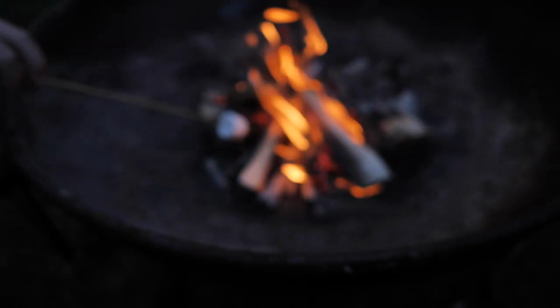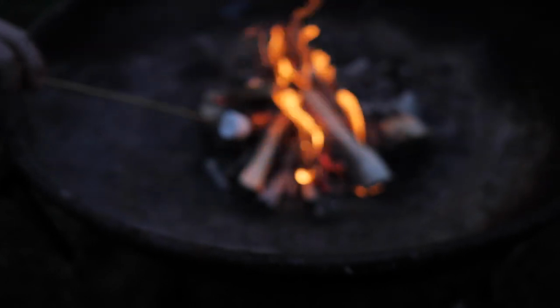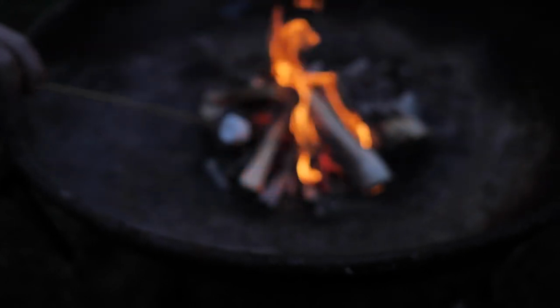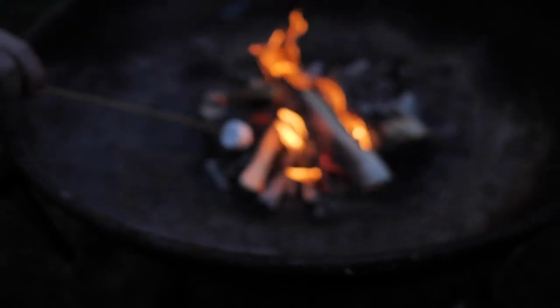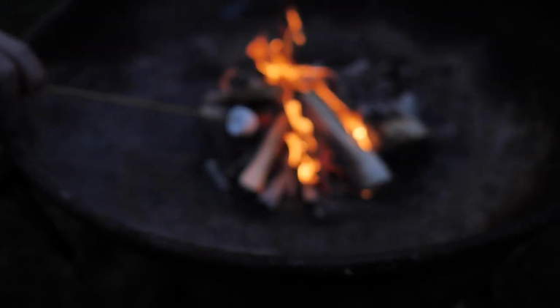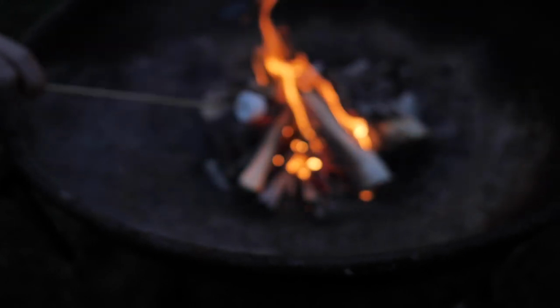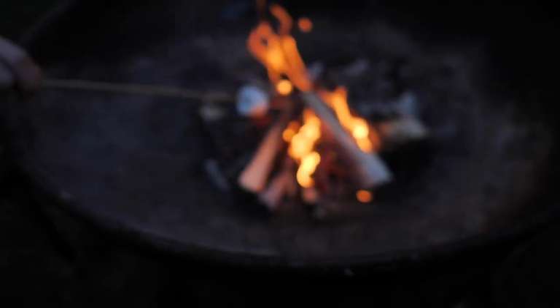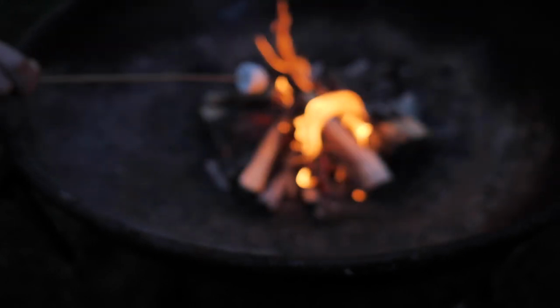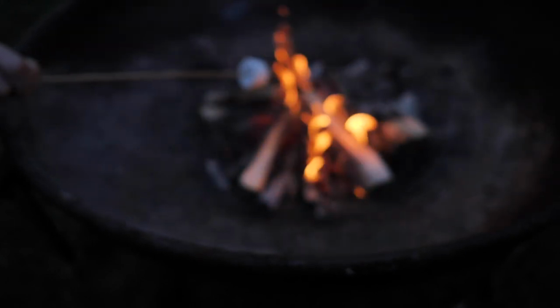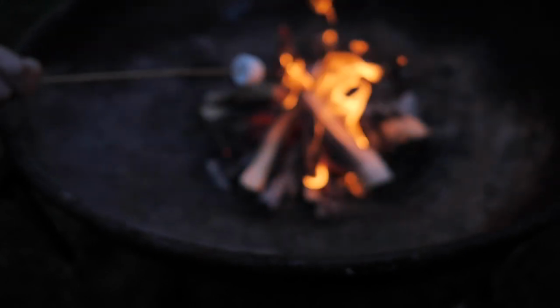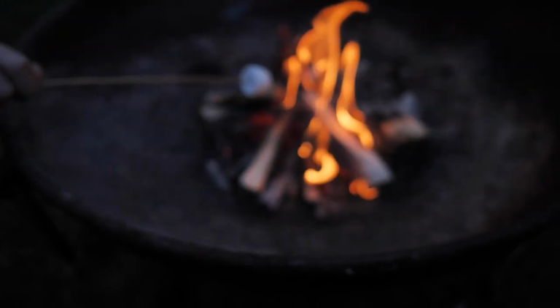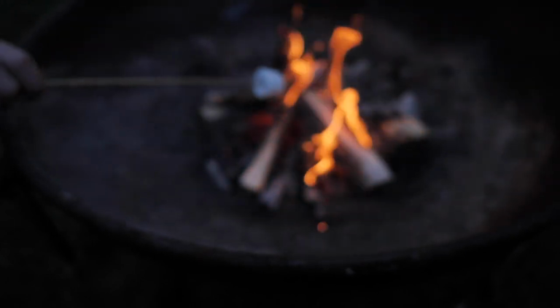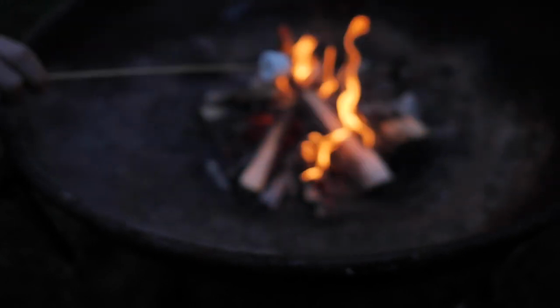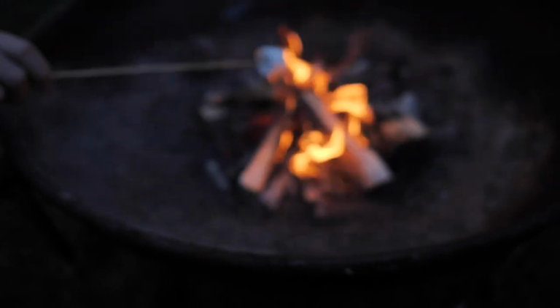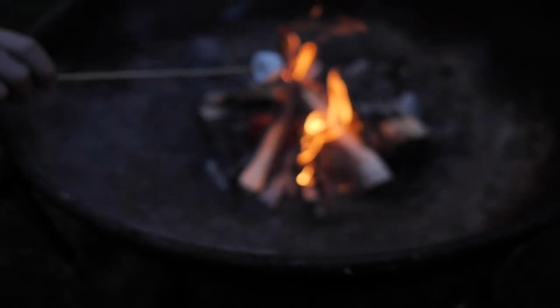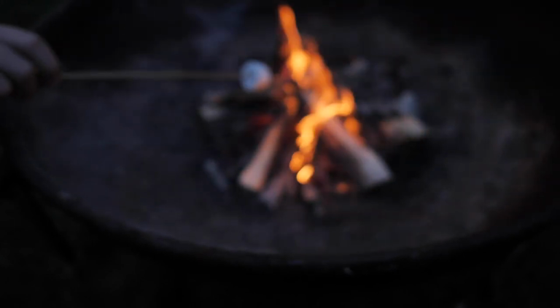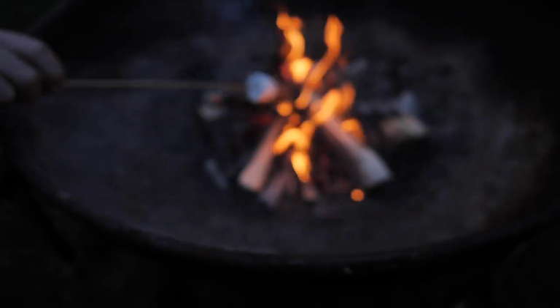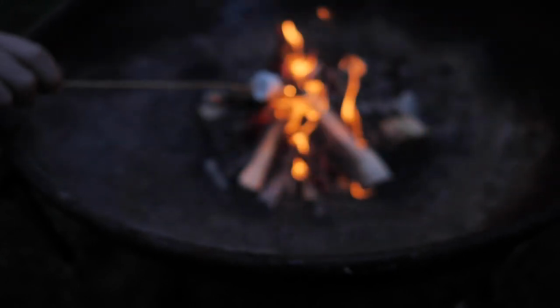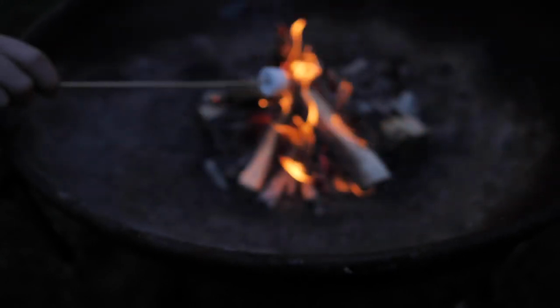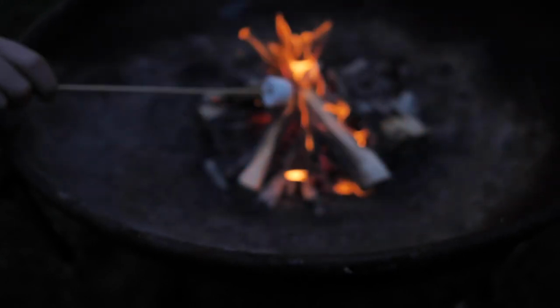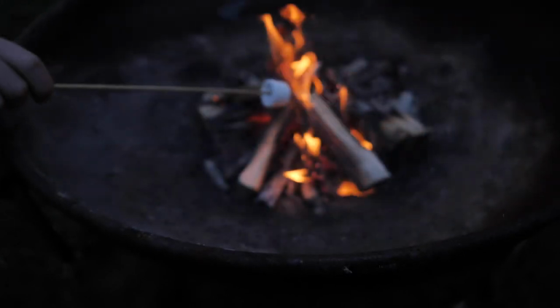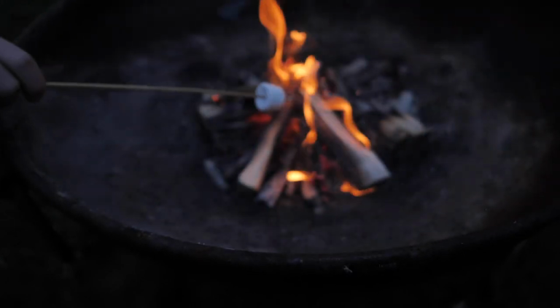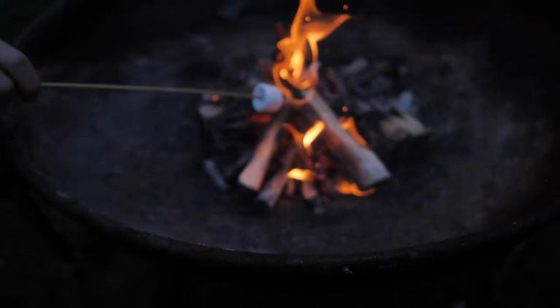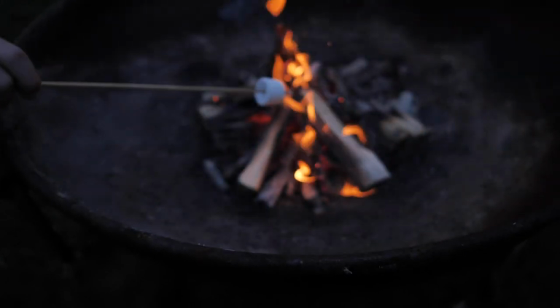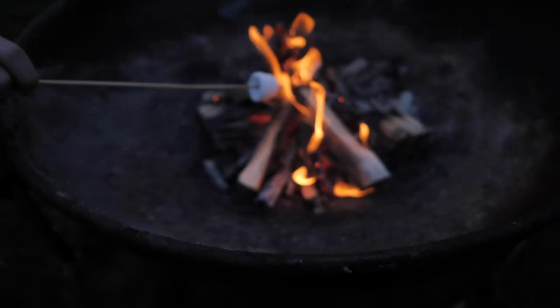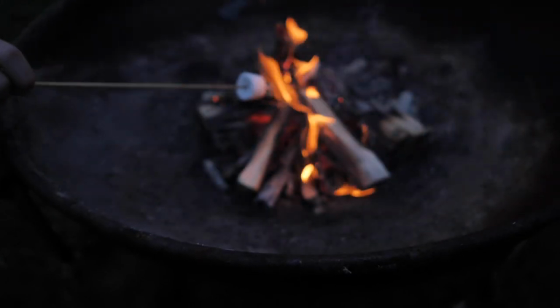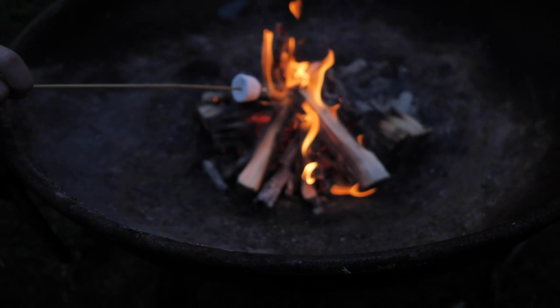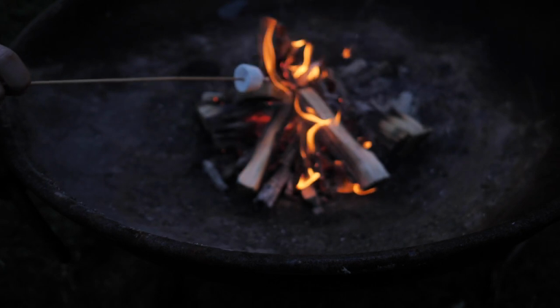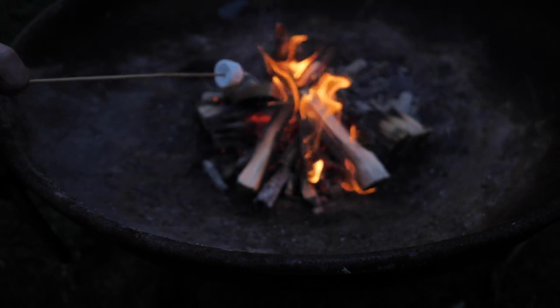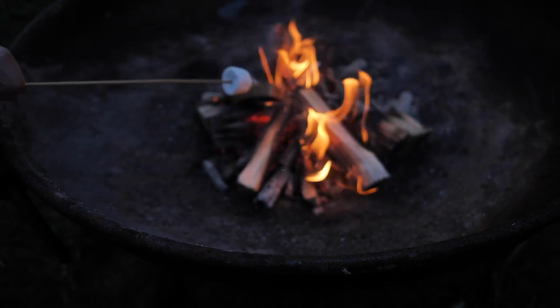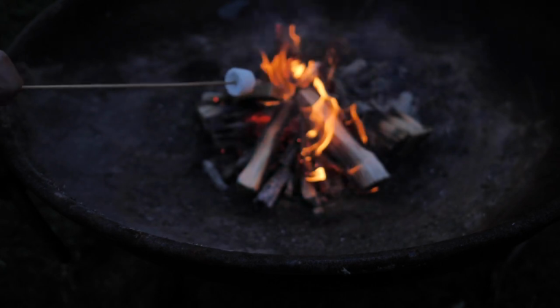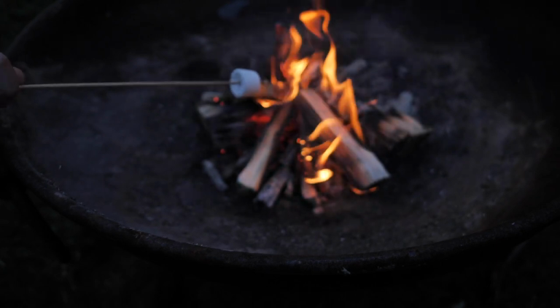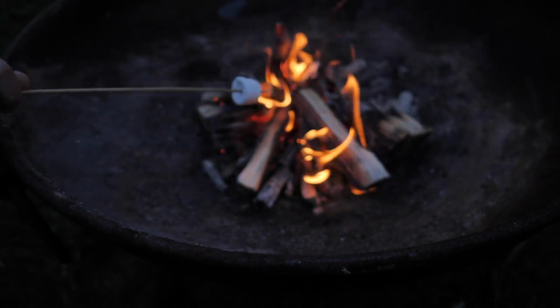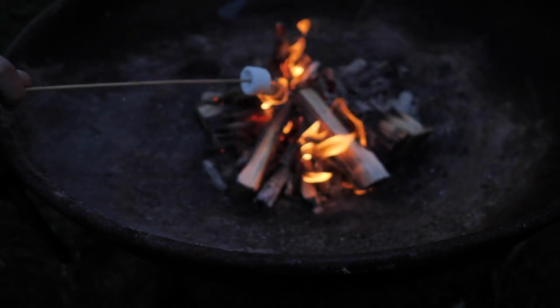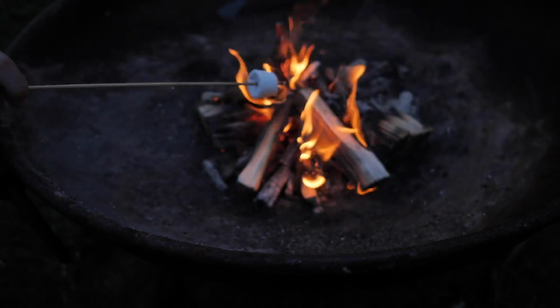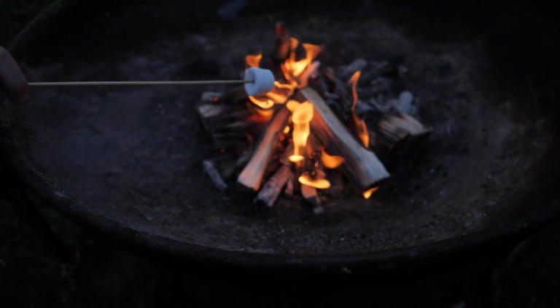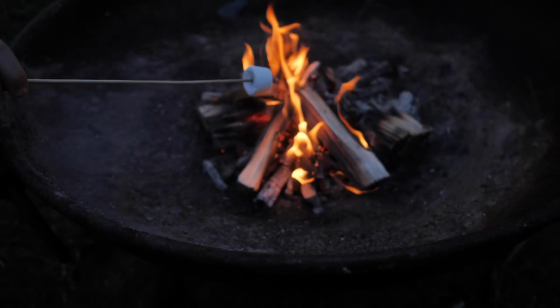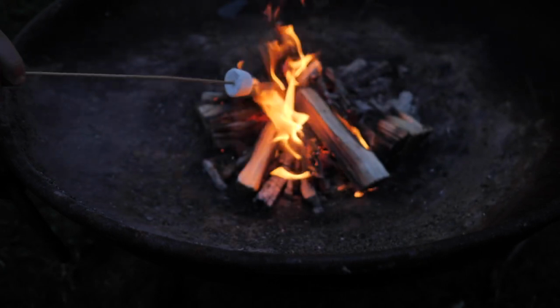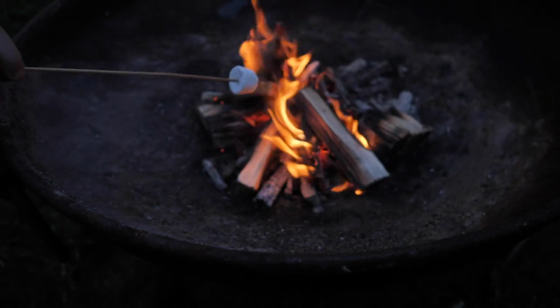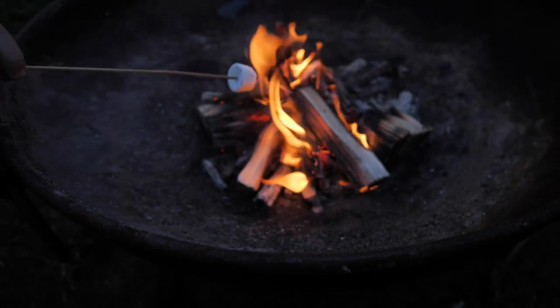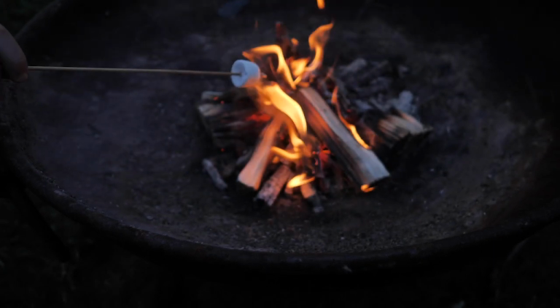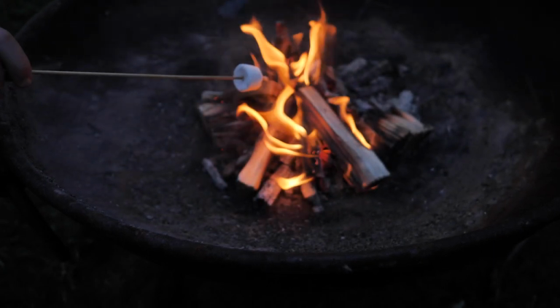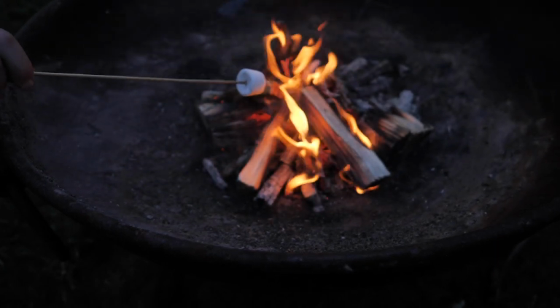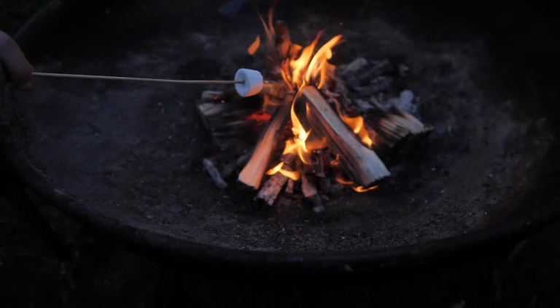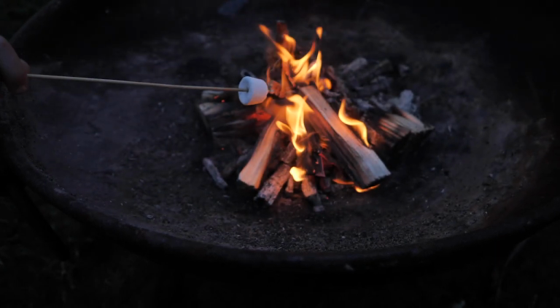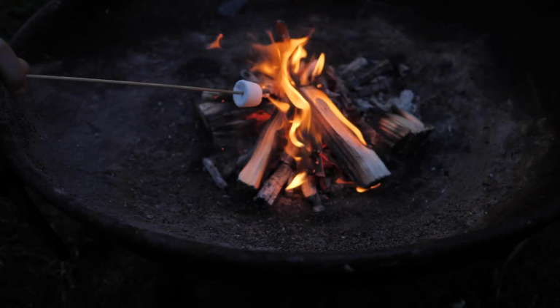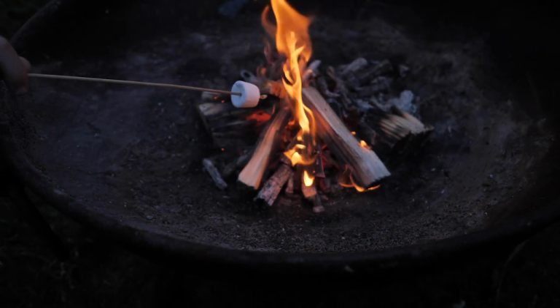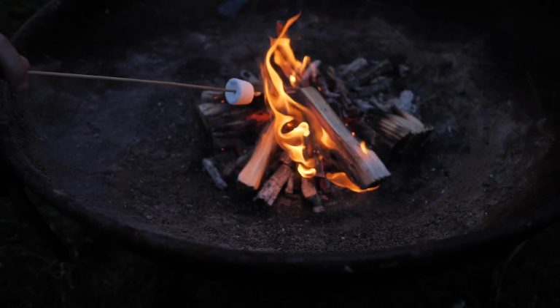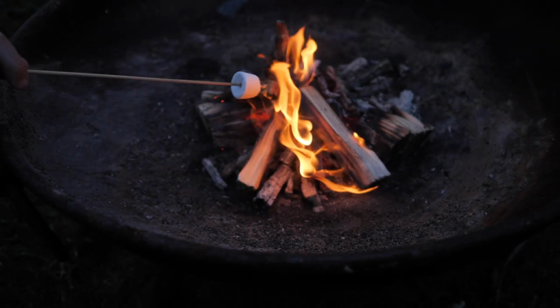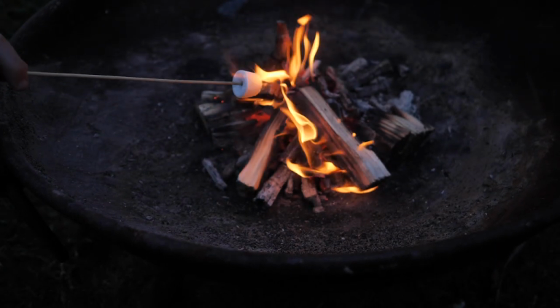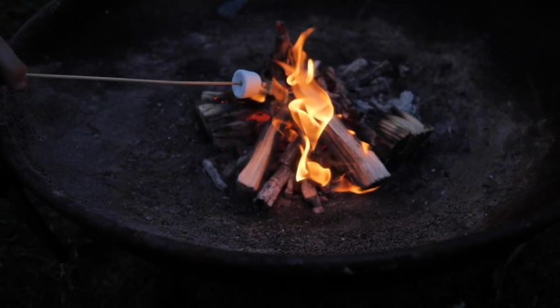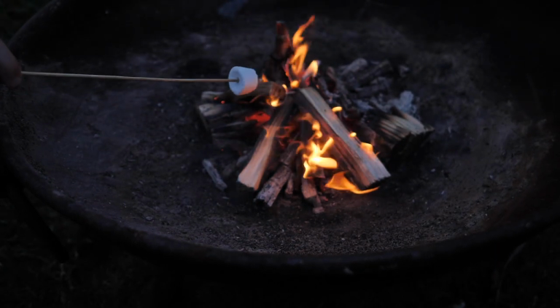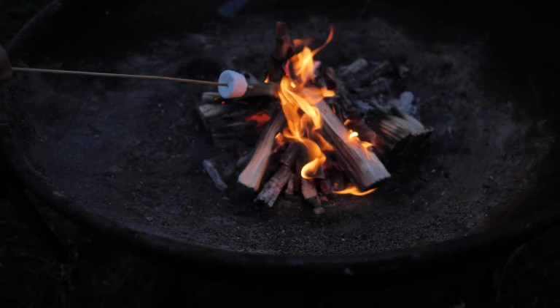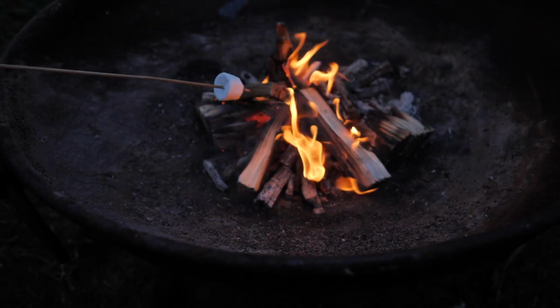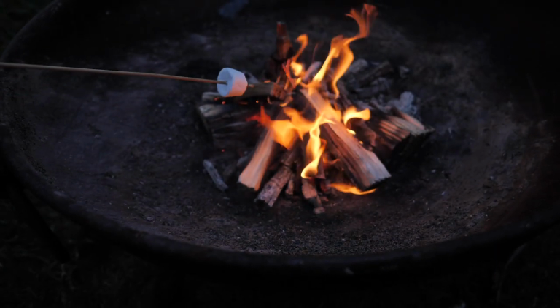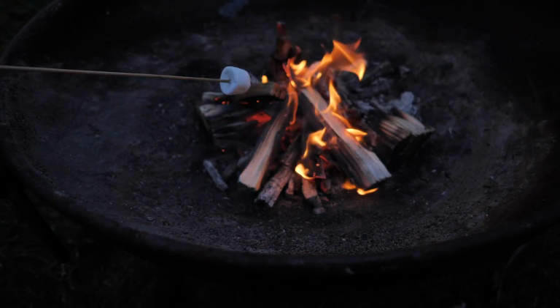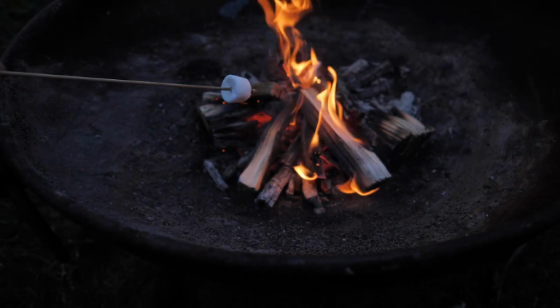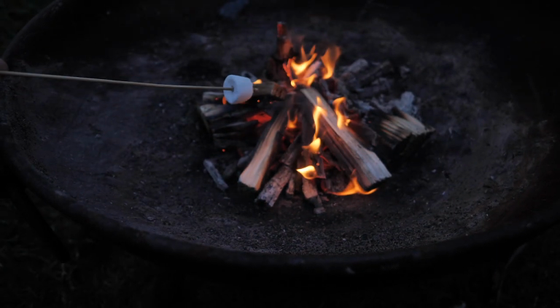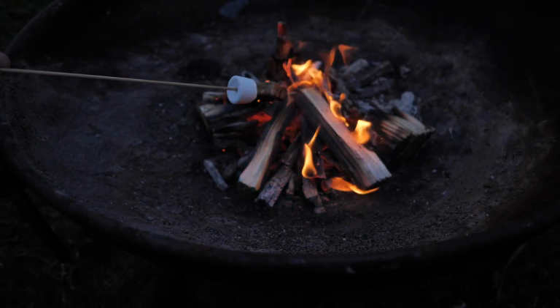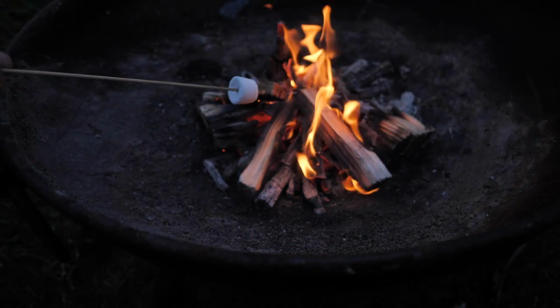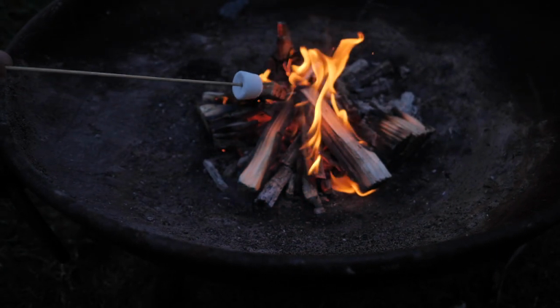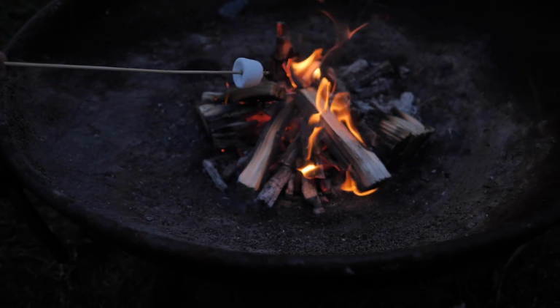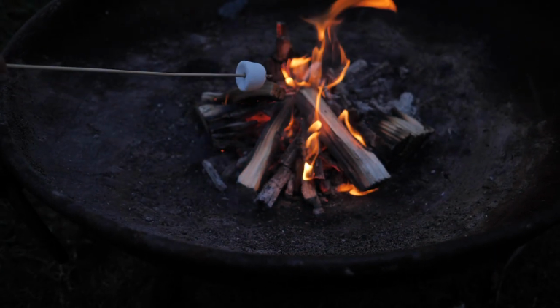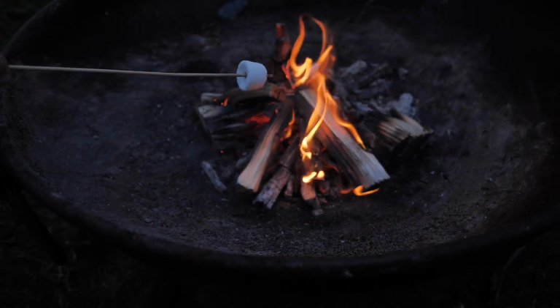Tip number three is around campfires. If you are allowed to have campfires at the campsite you're on, please follow the rules and regulations laid out by the campsite.